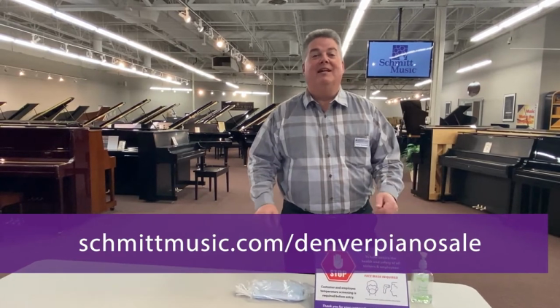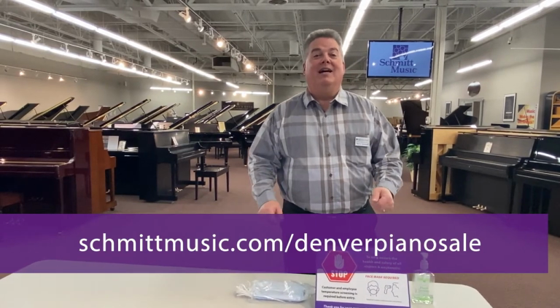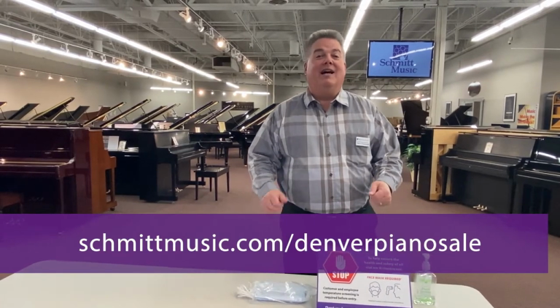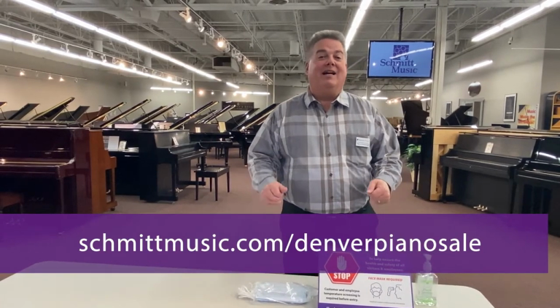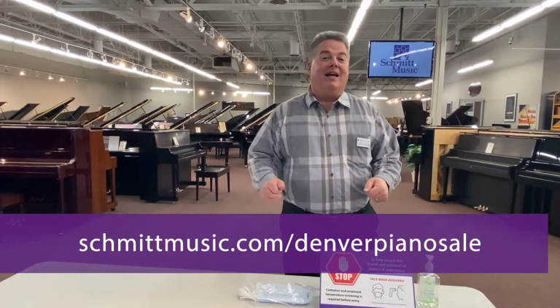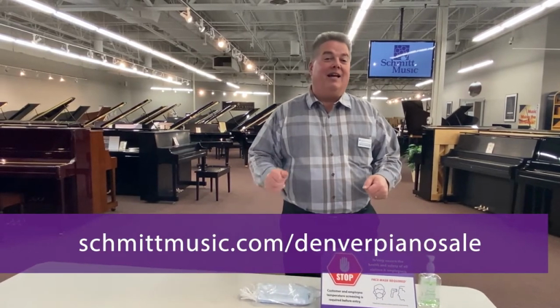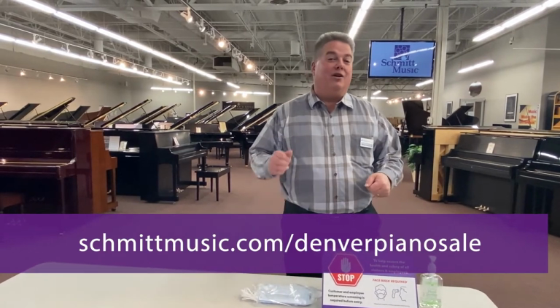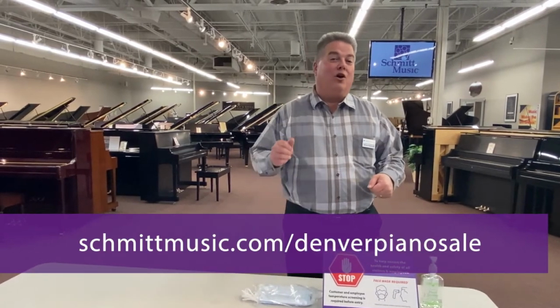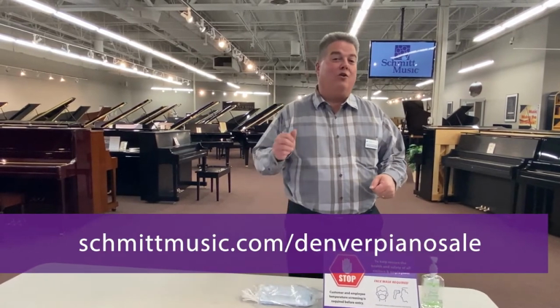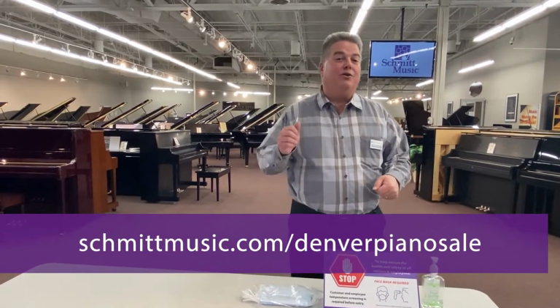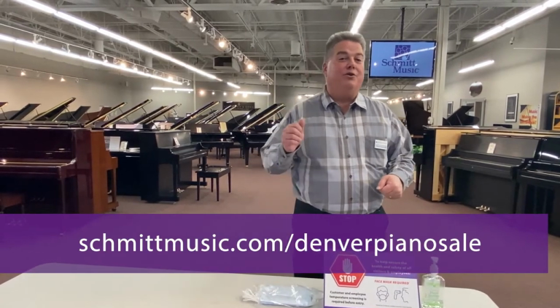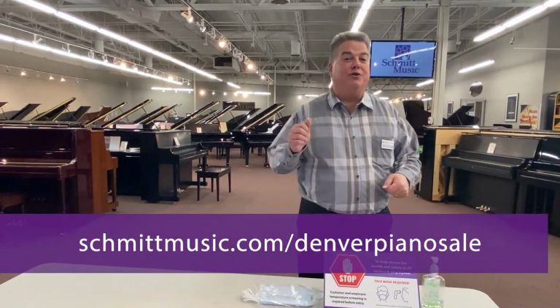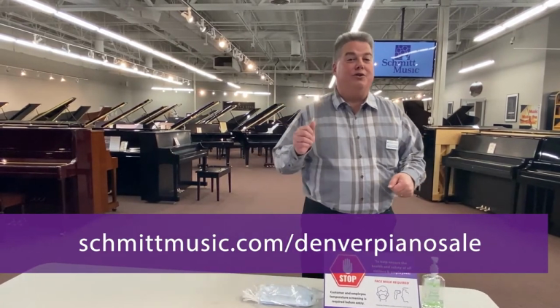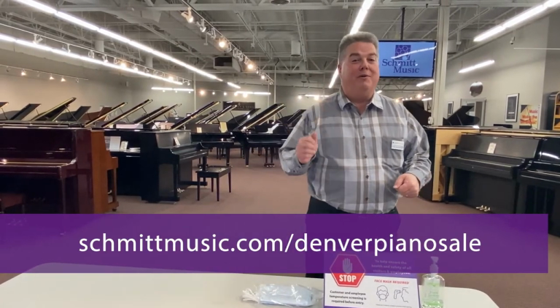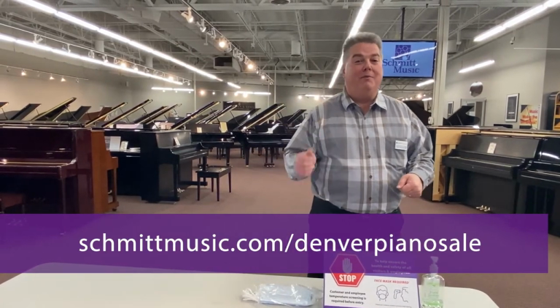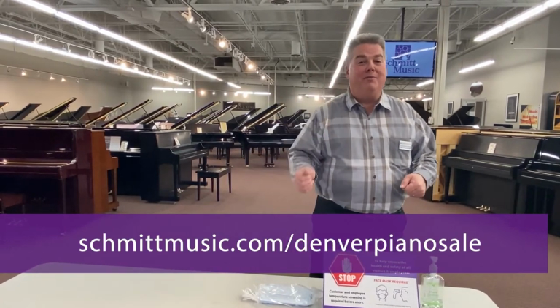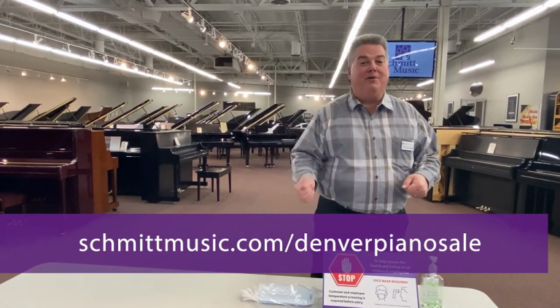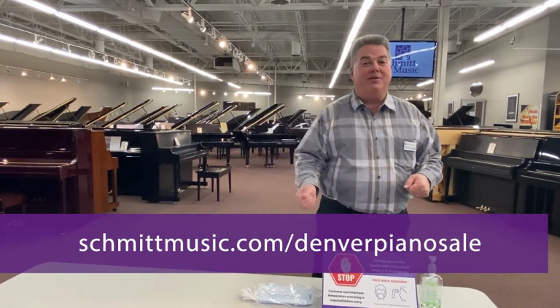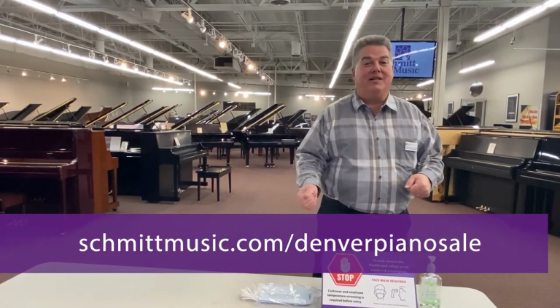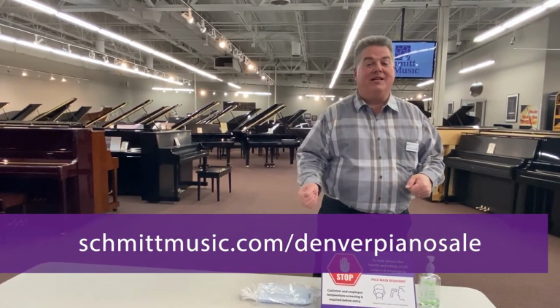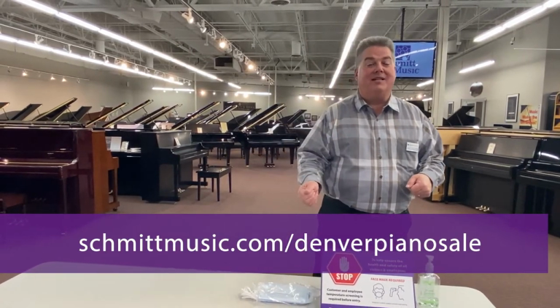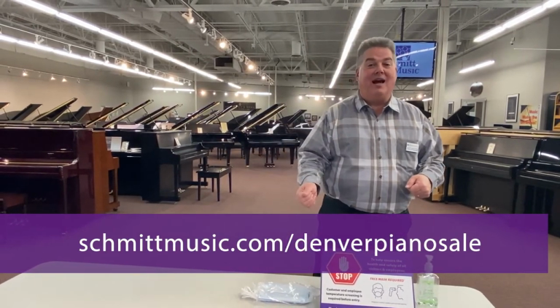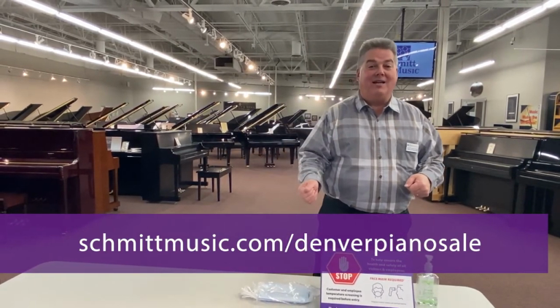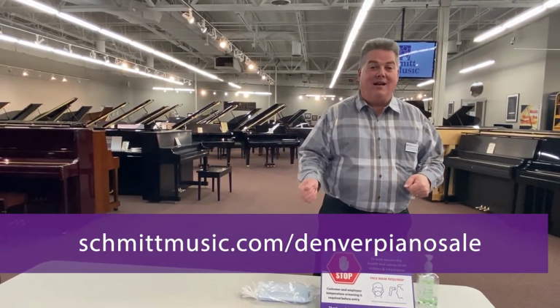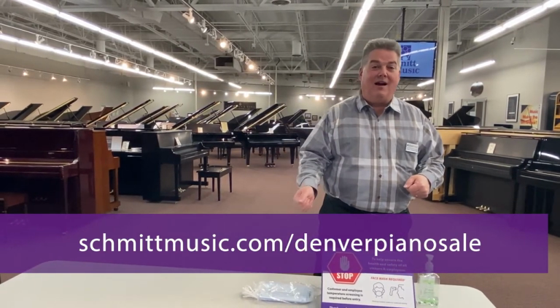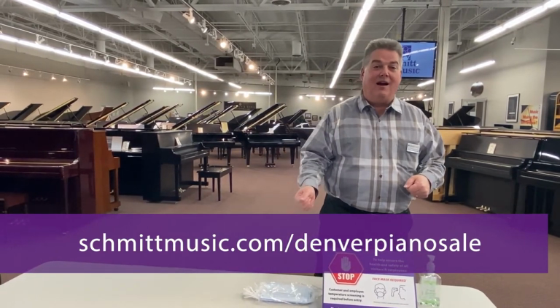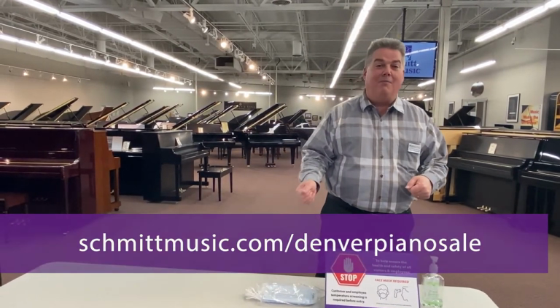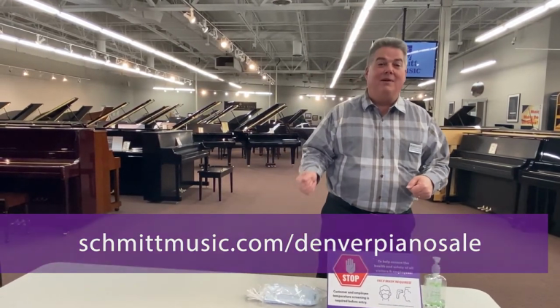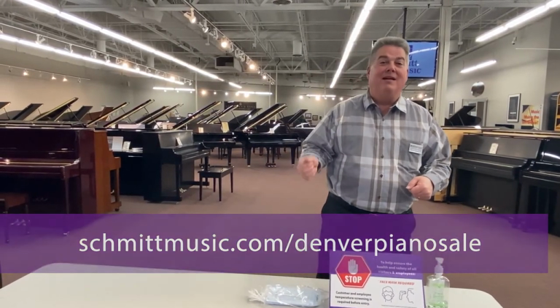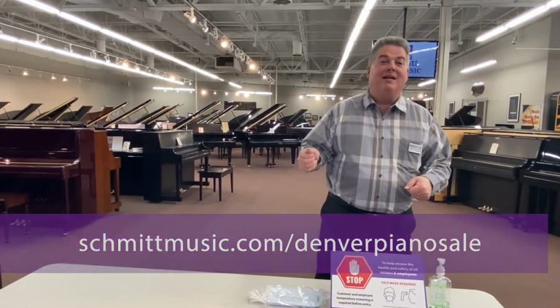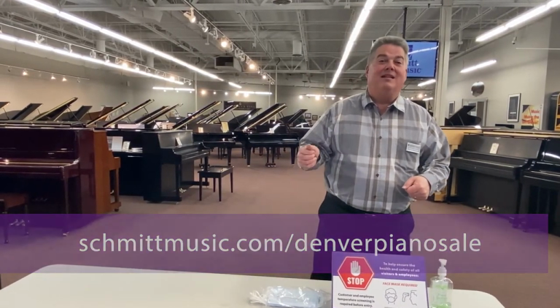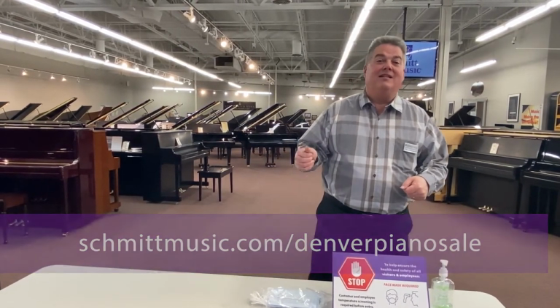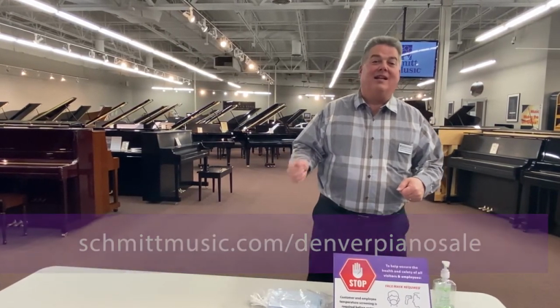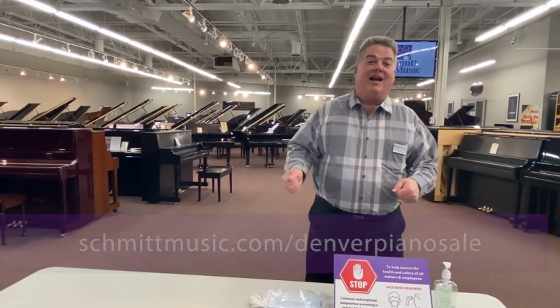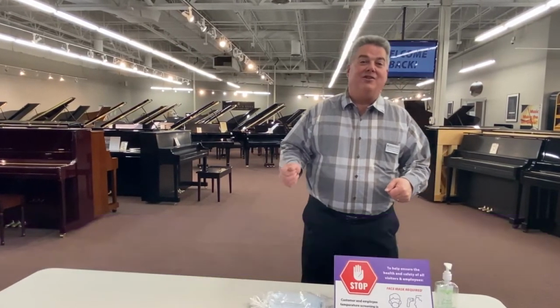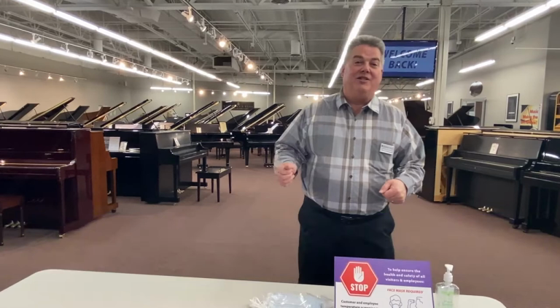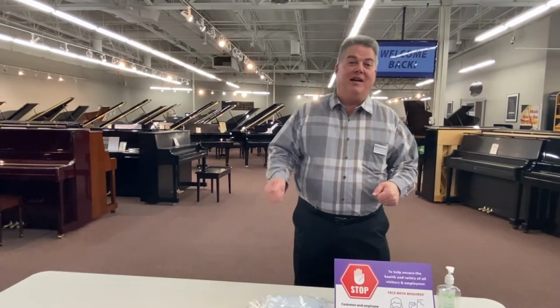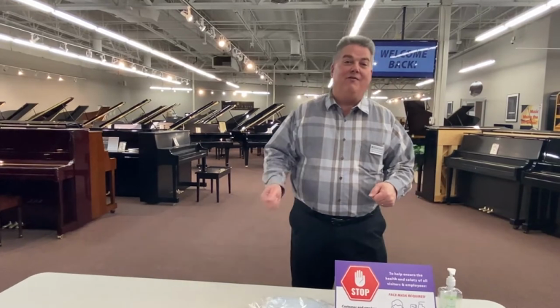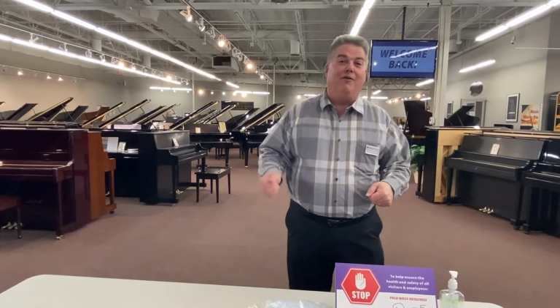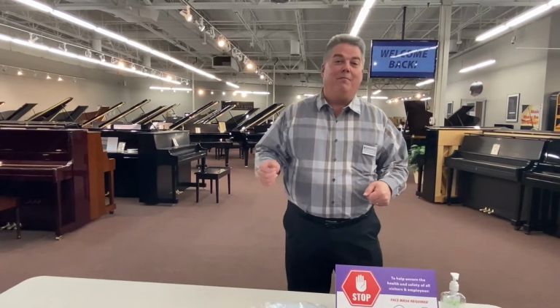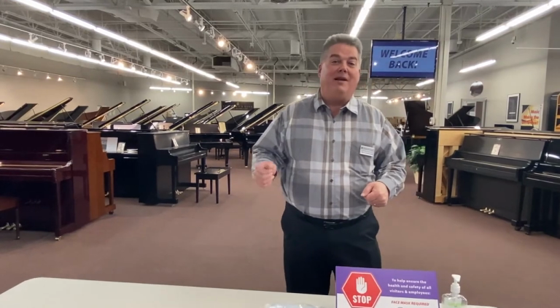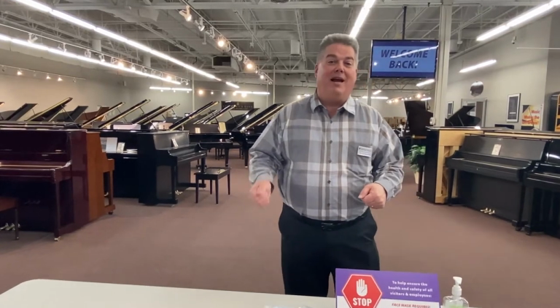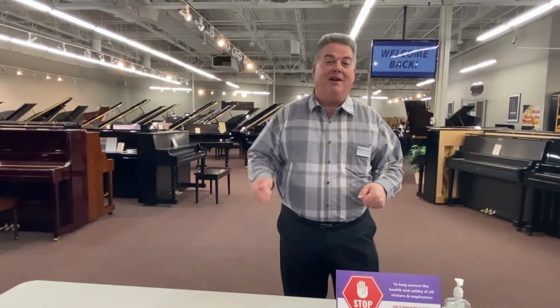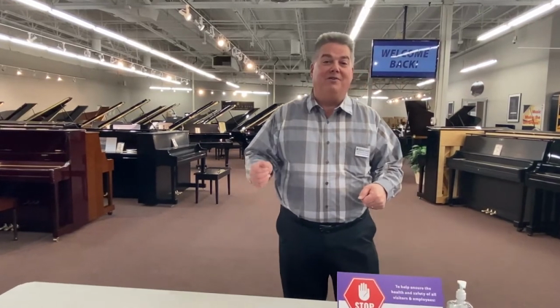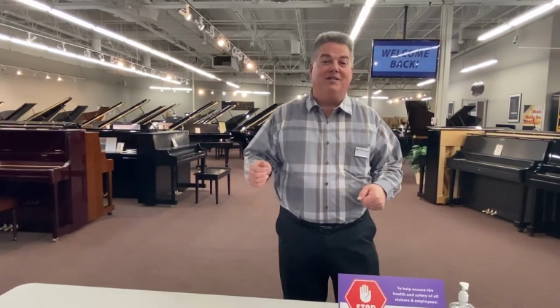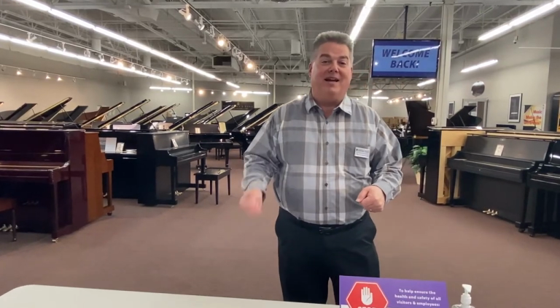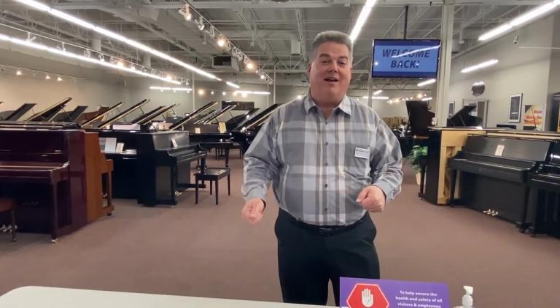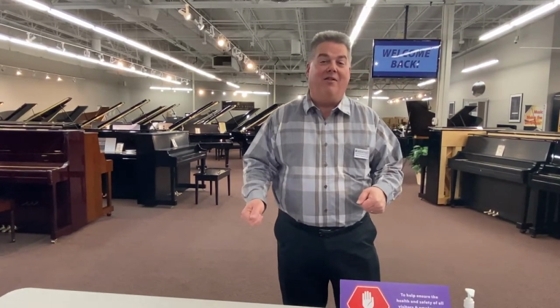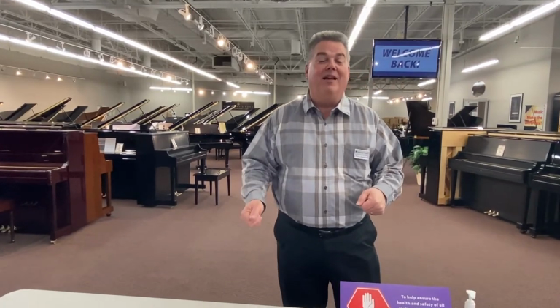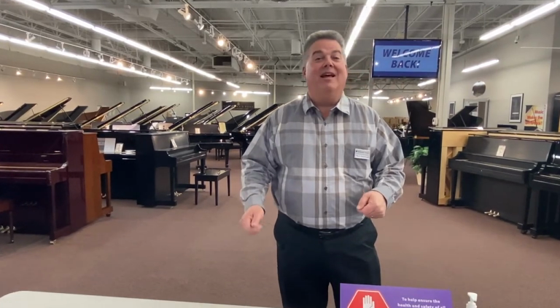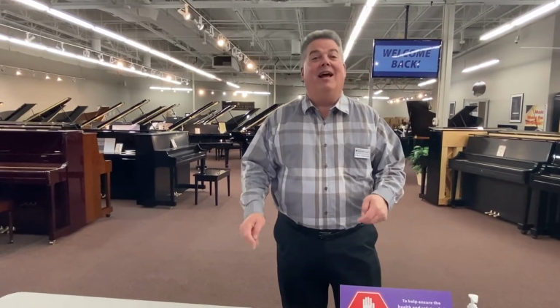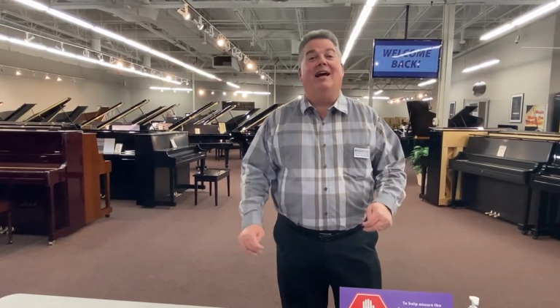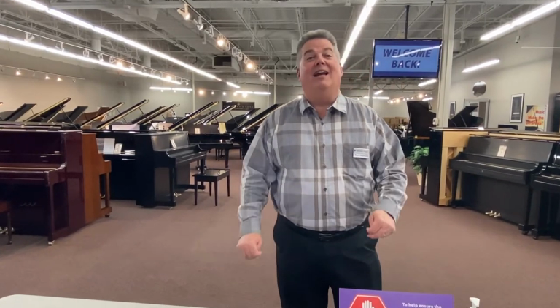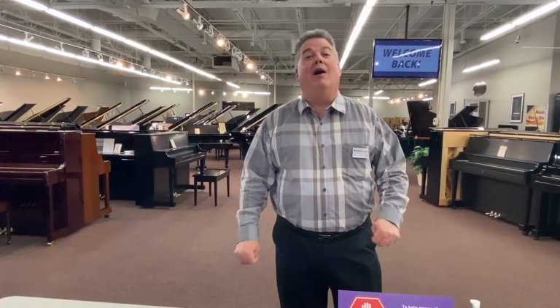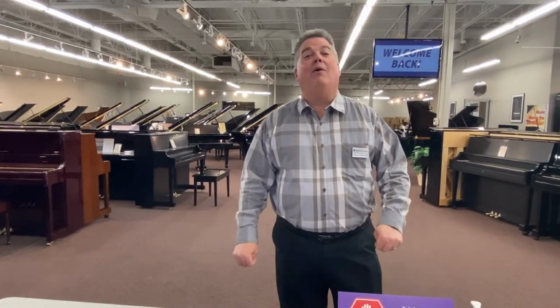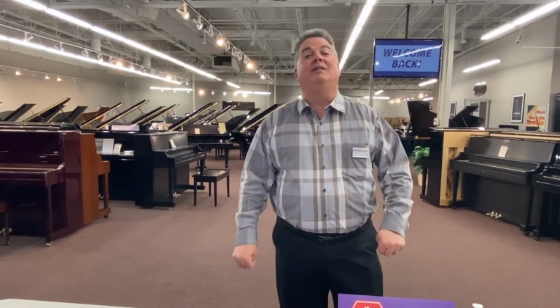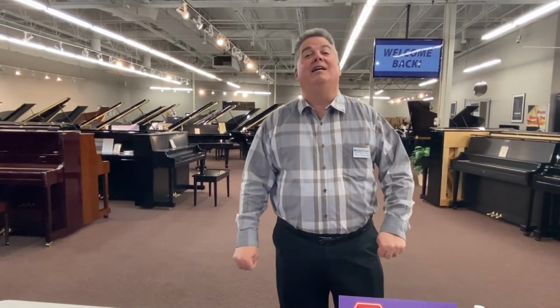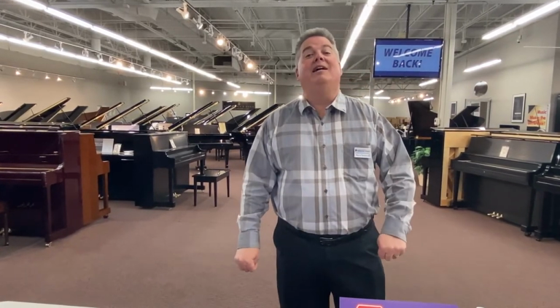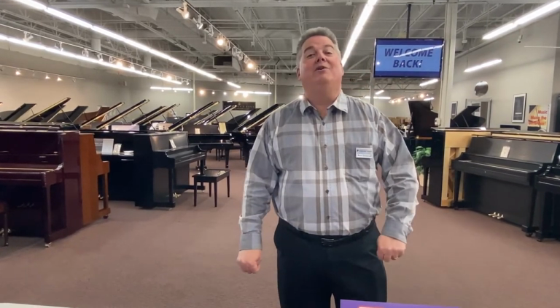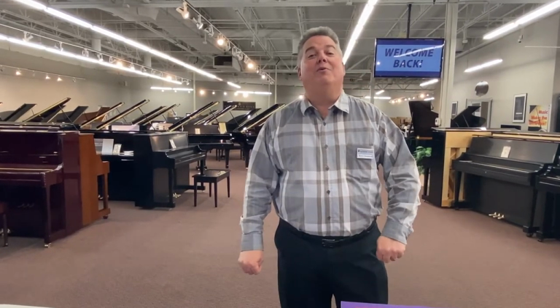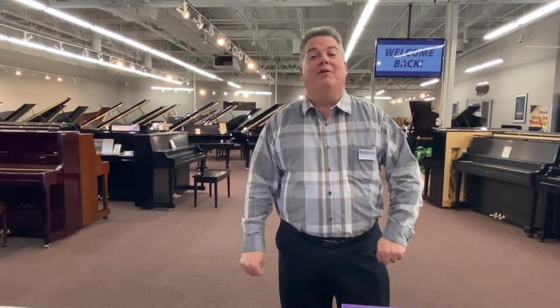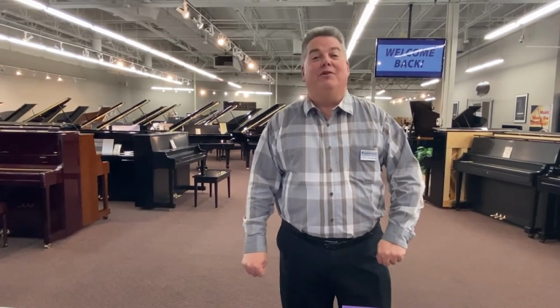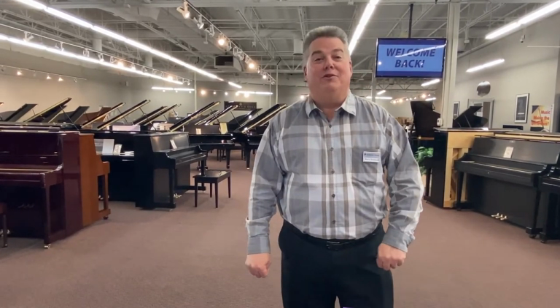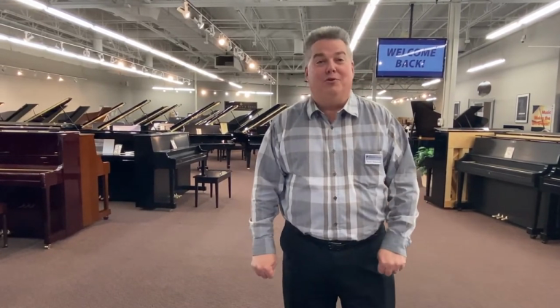Go to schmidtmusic.com — Denver Piano Sale — and now I'll take you on the tour.